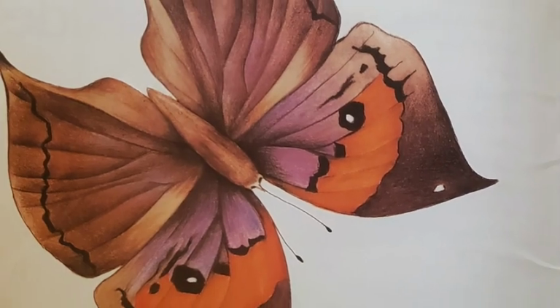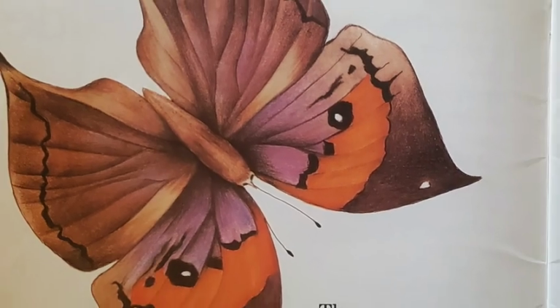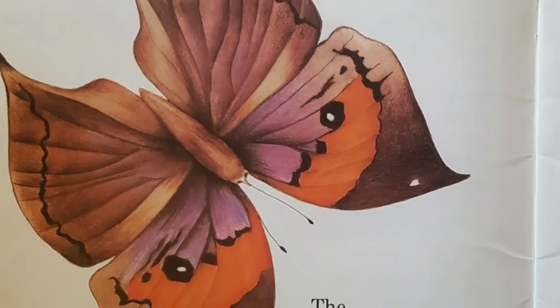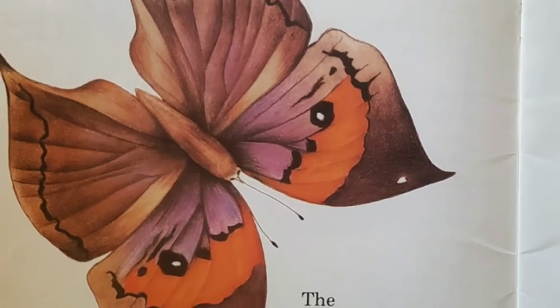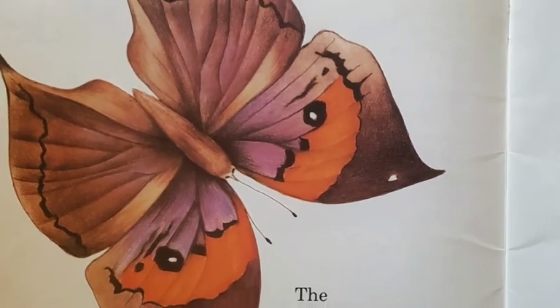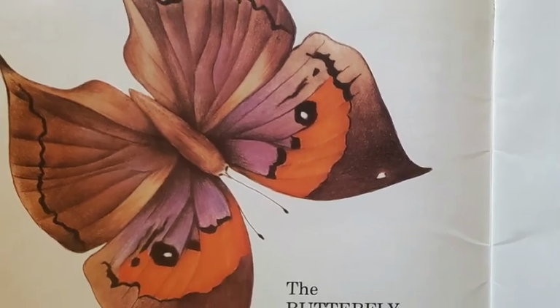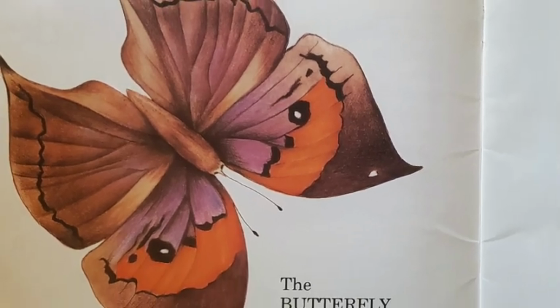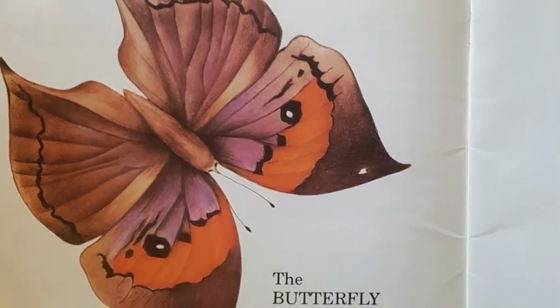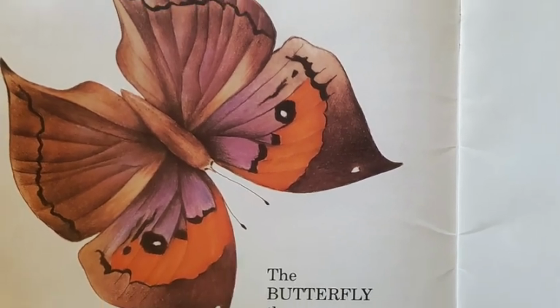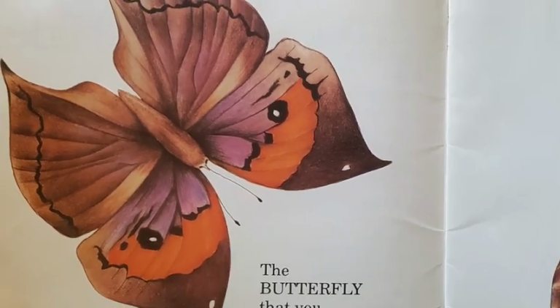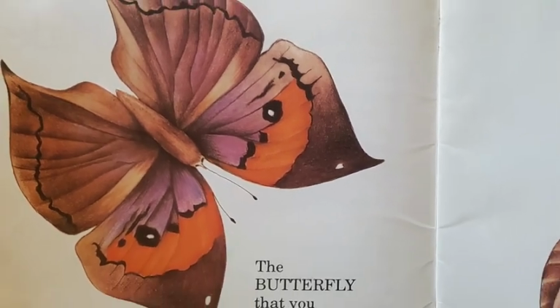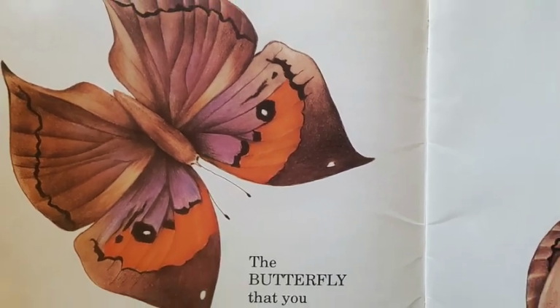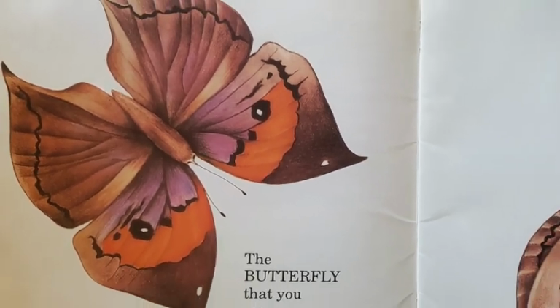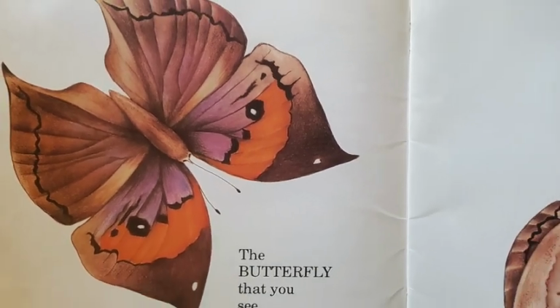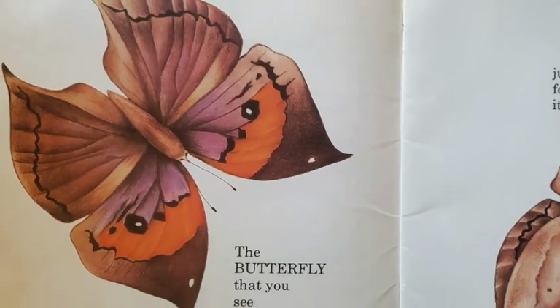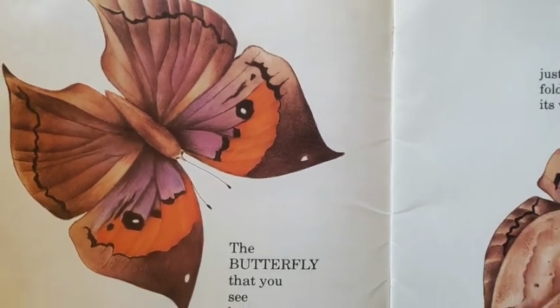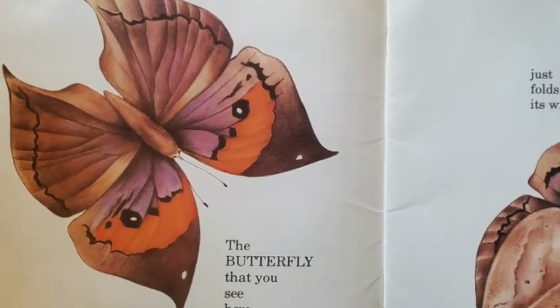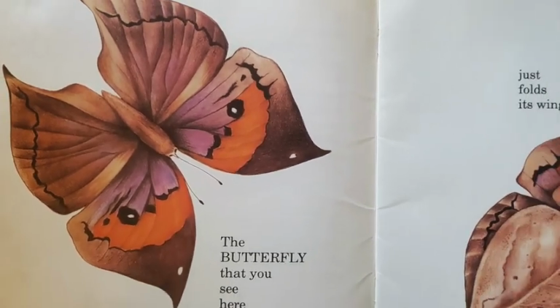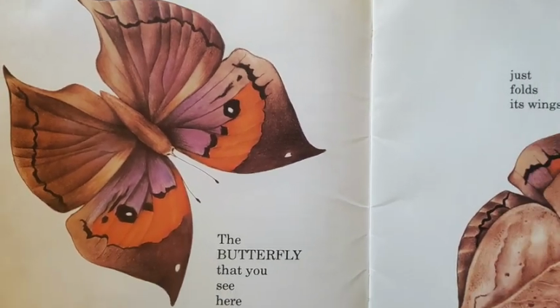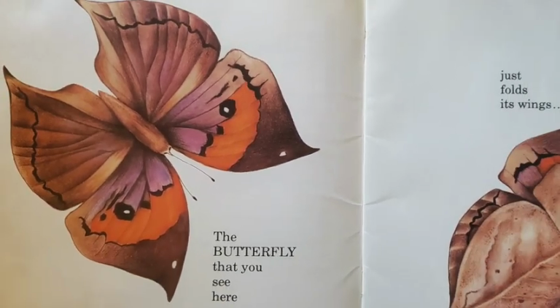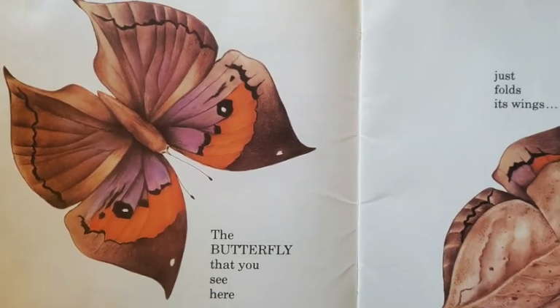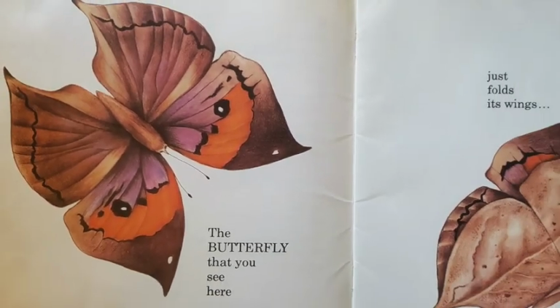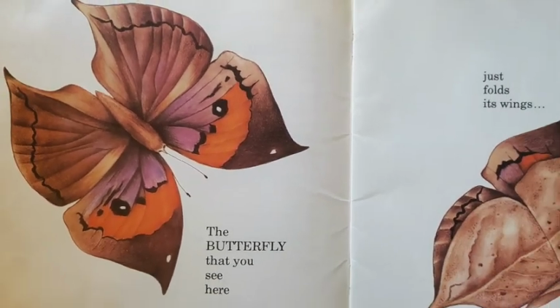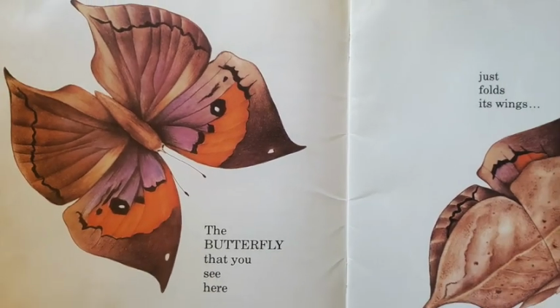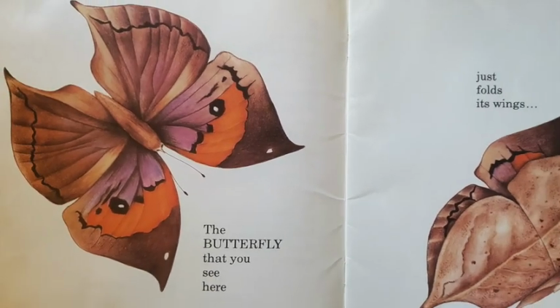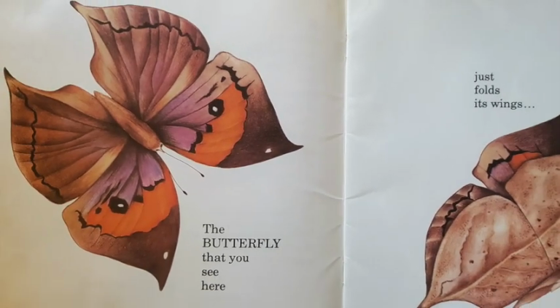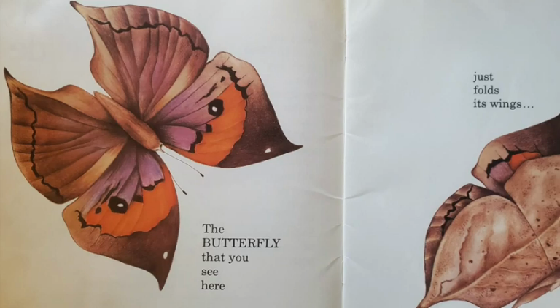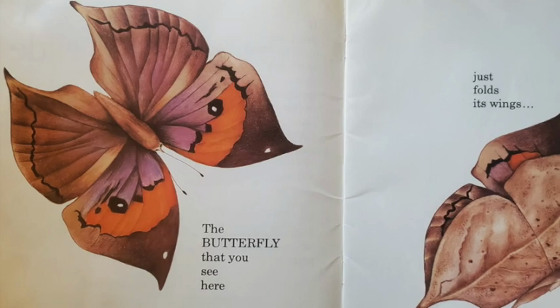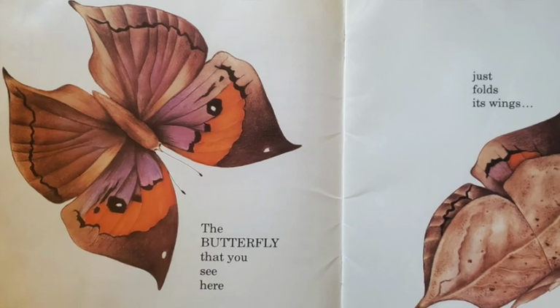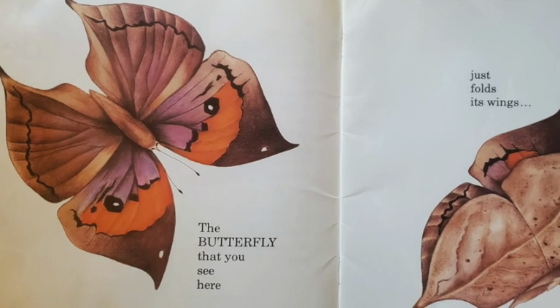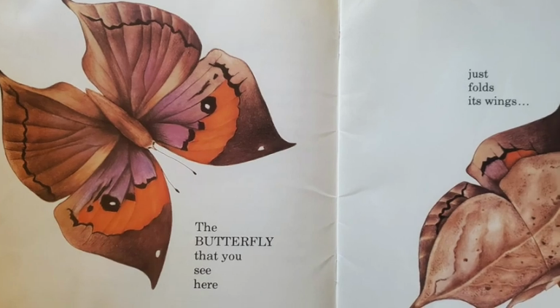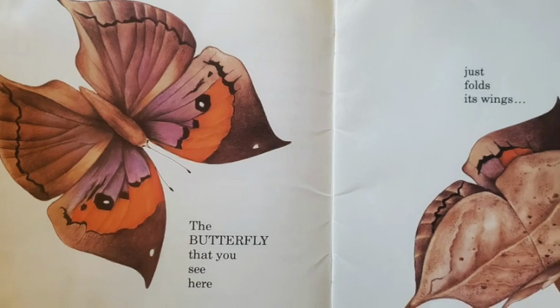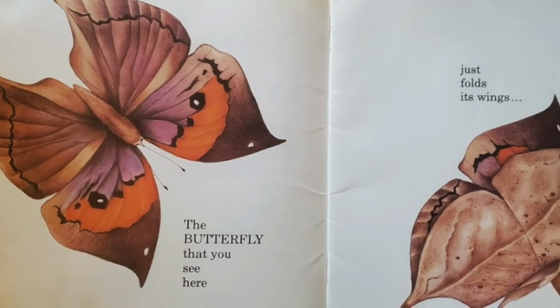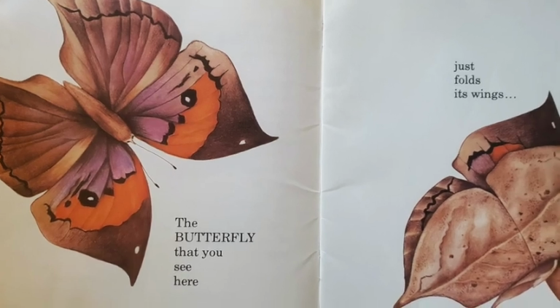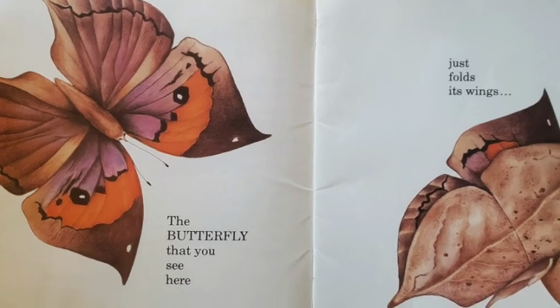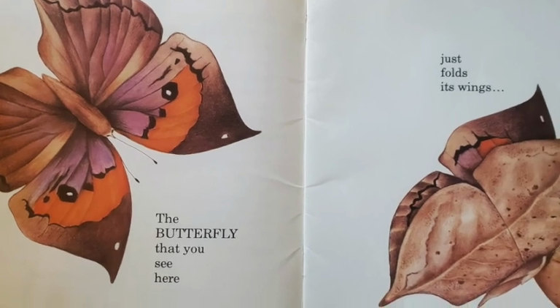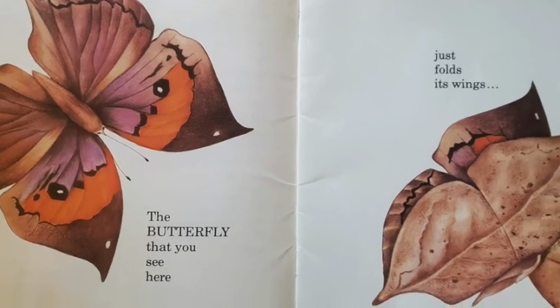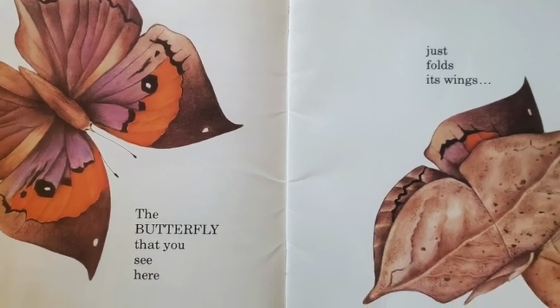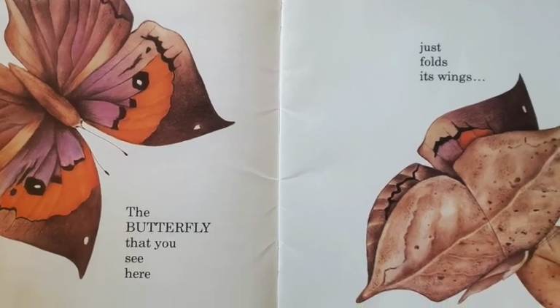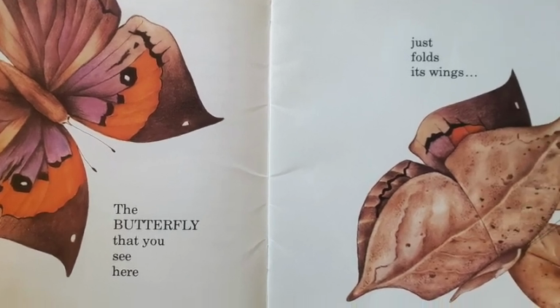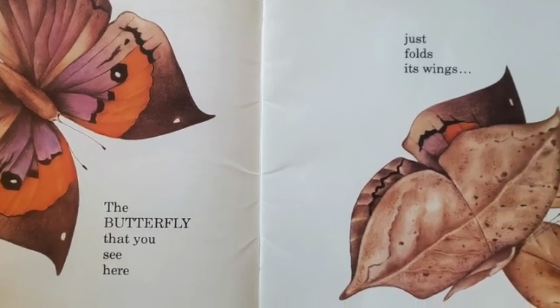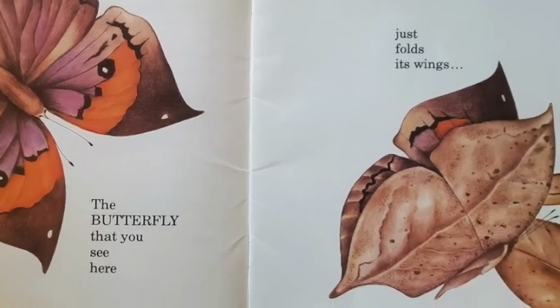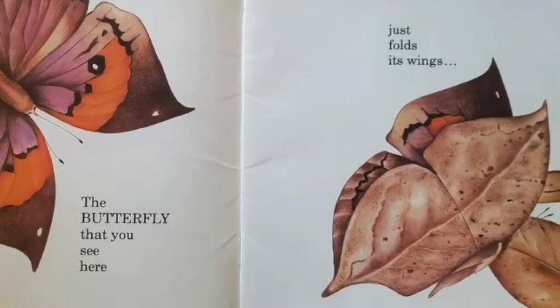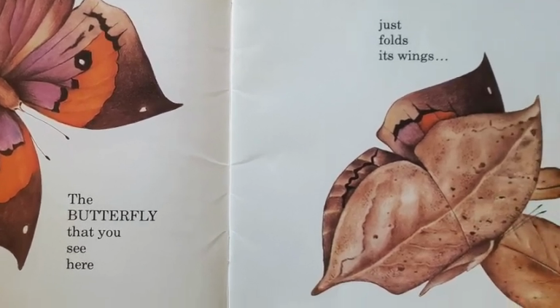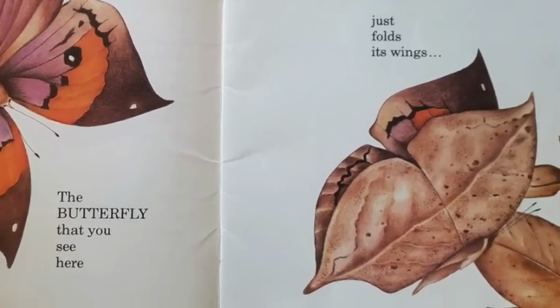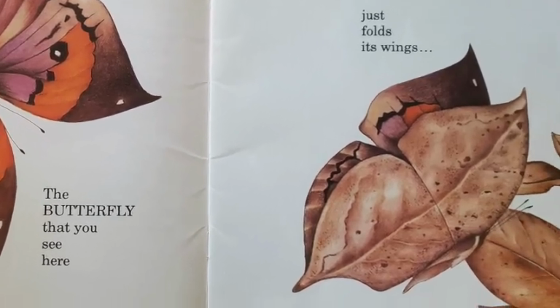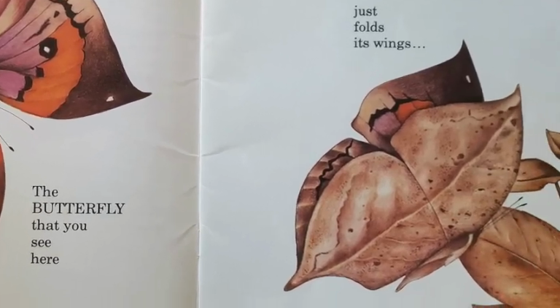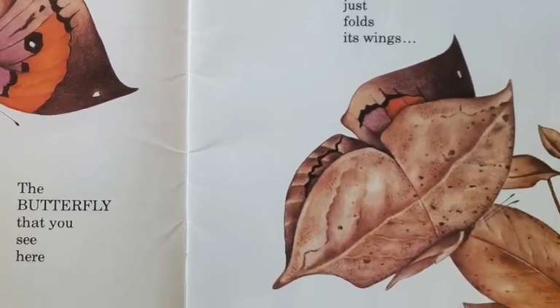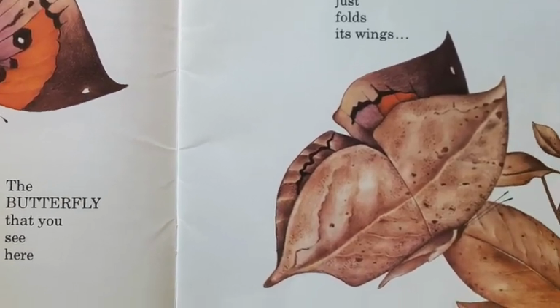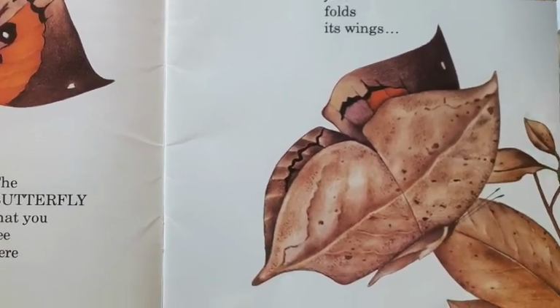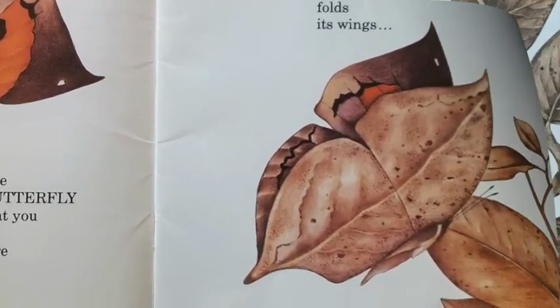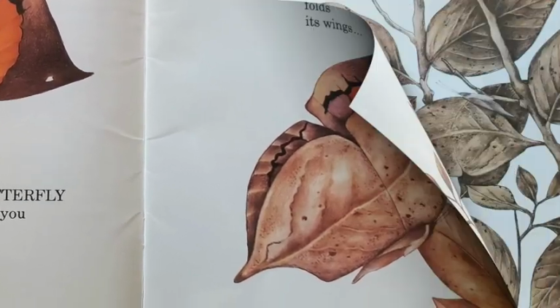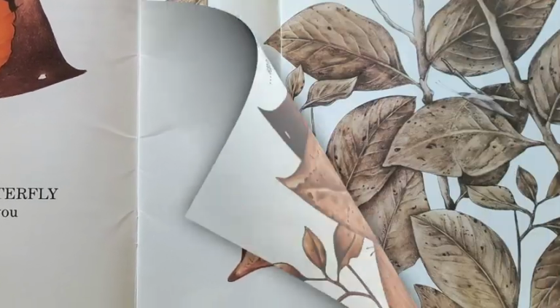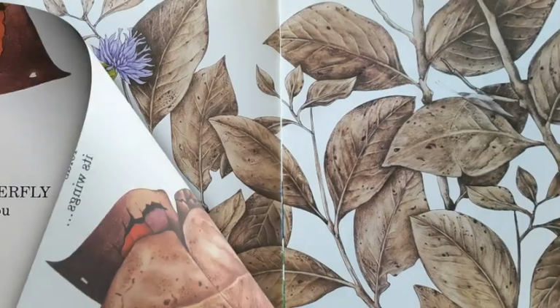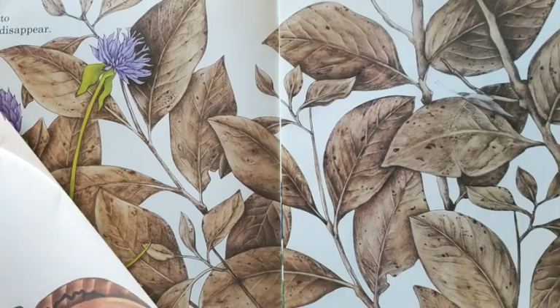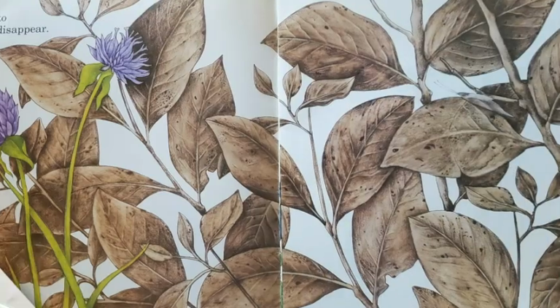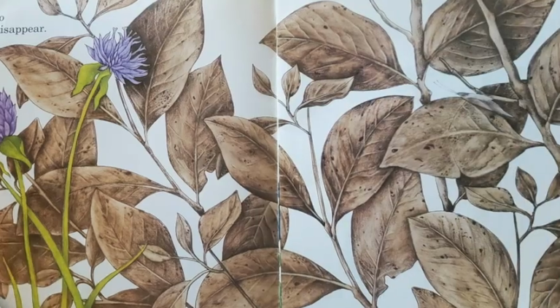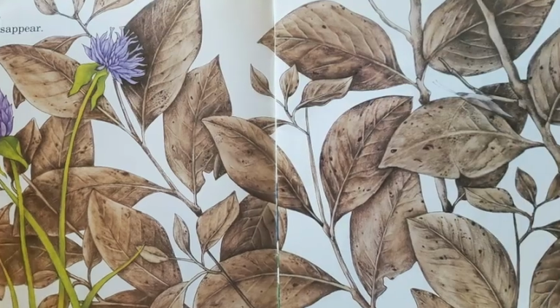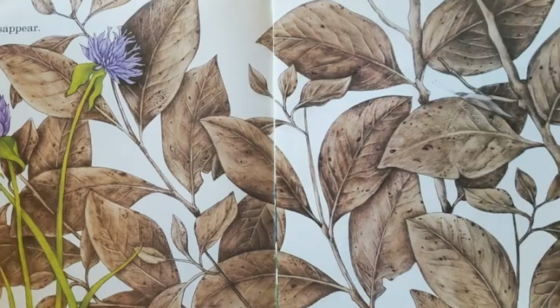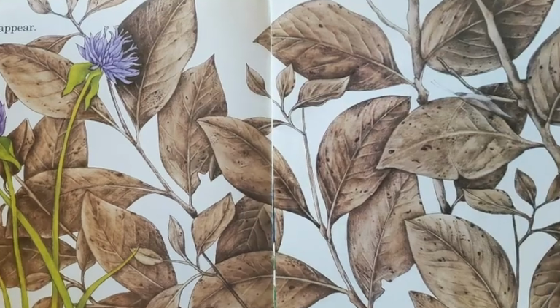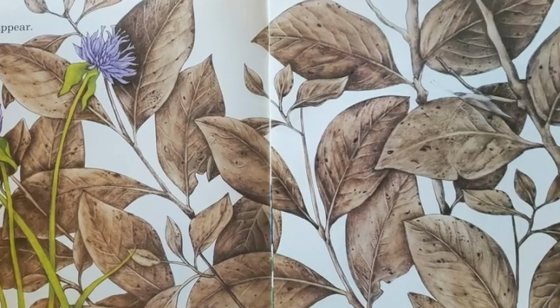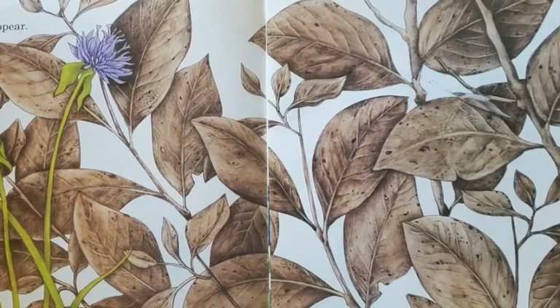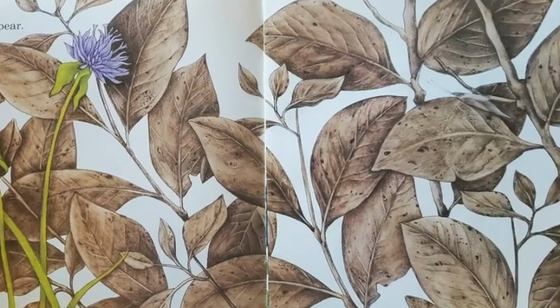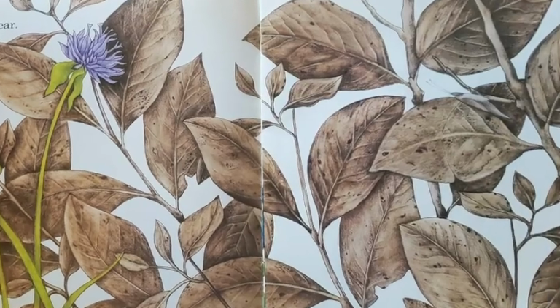The butterfly that you see here just folds its wings to disappear.